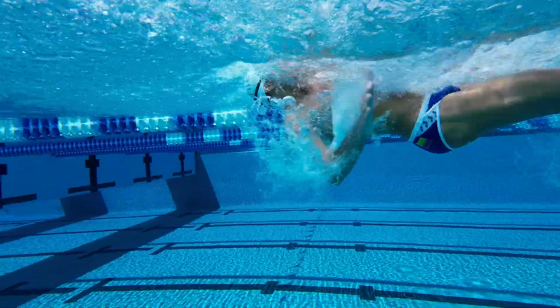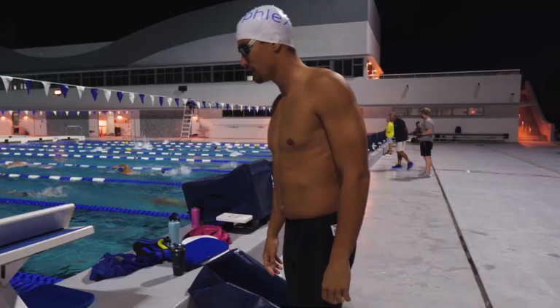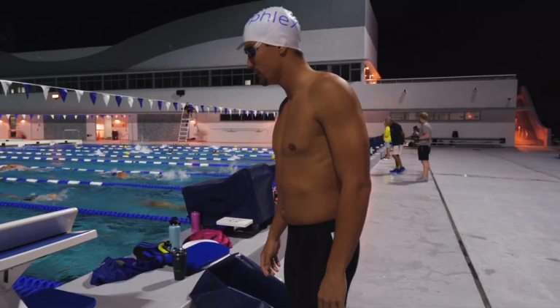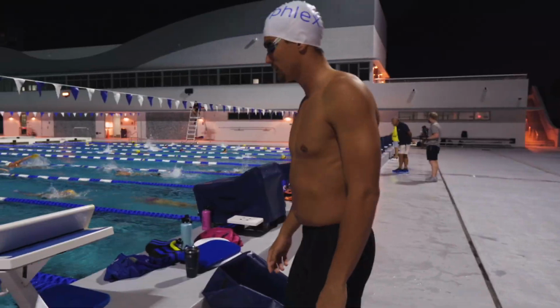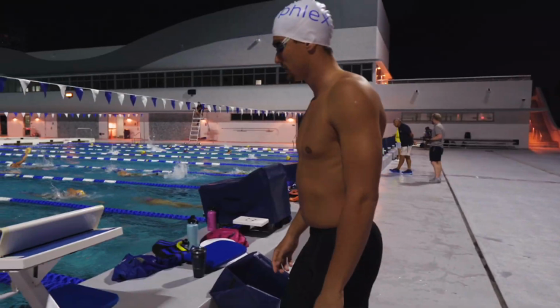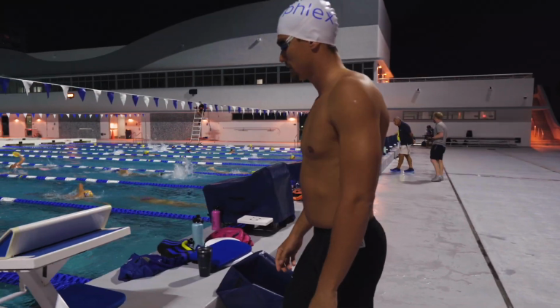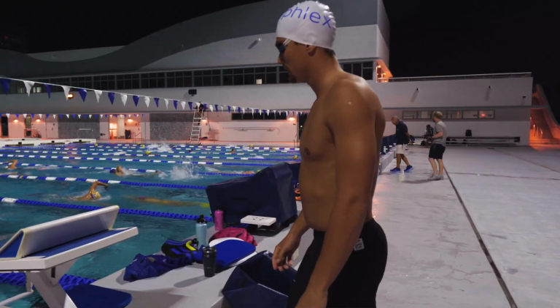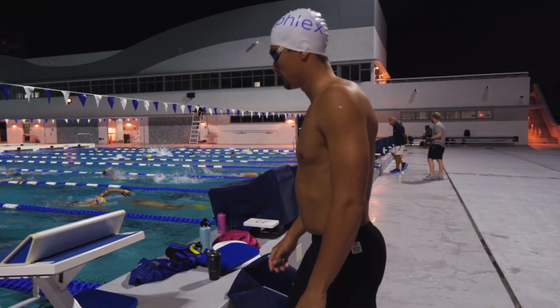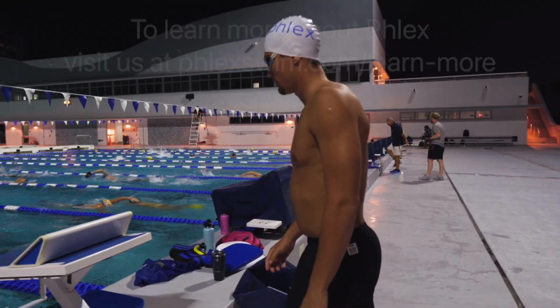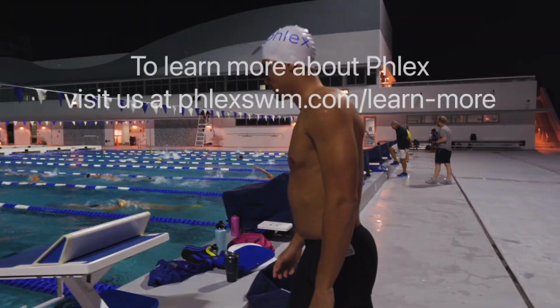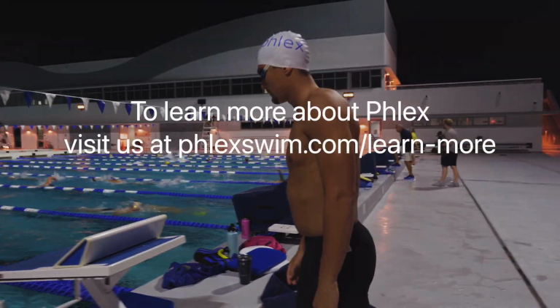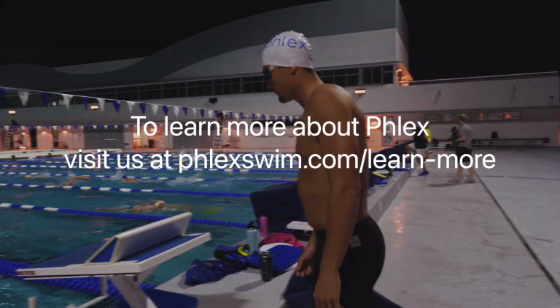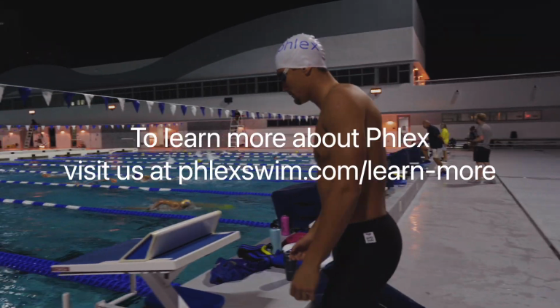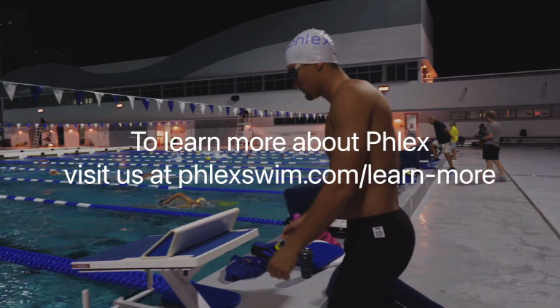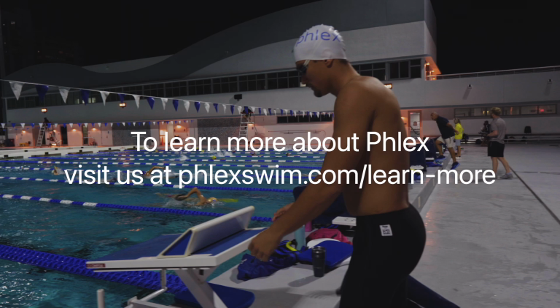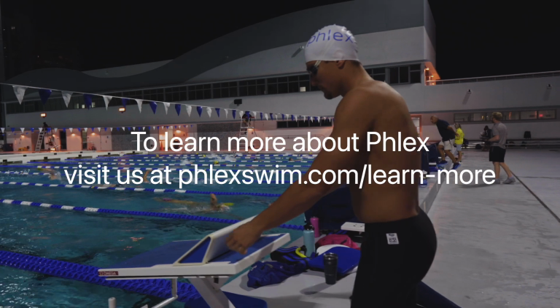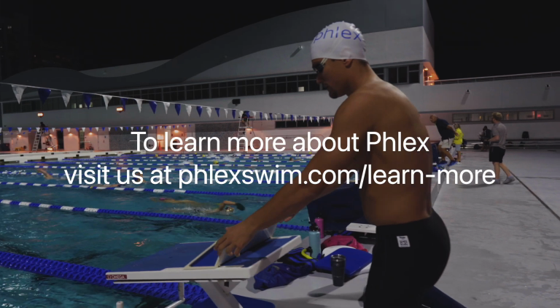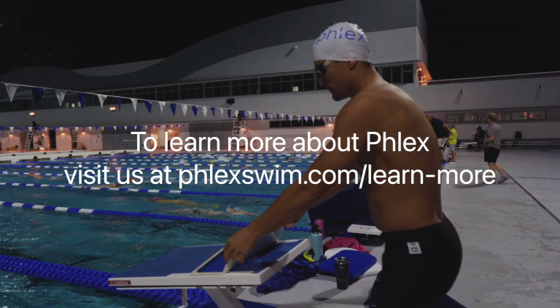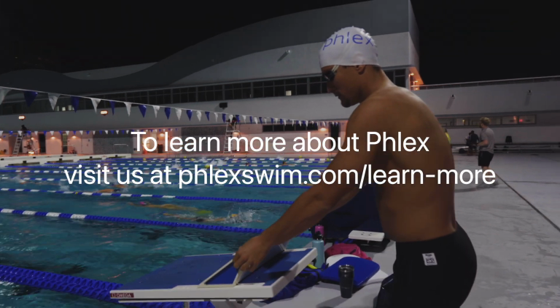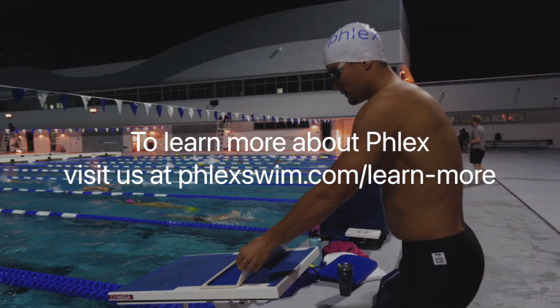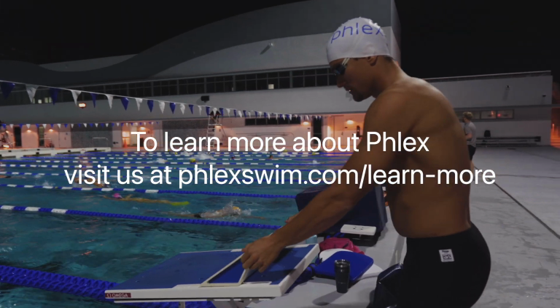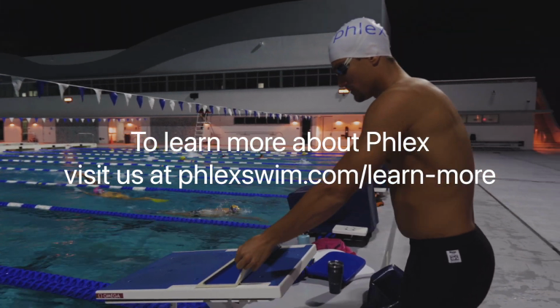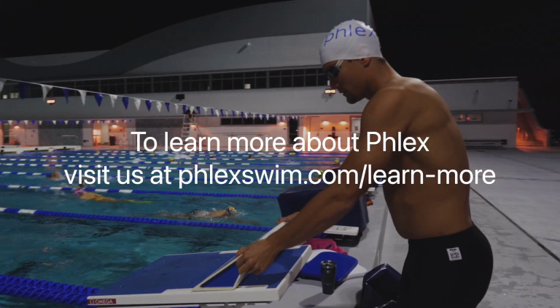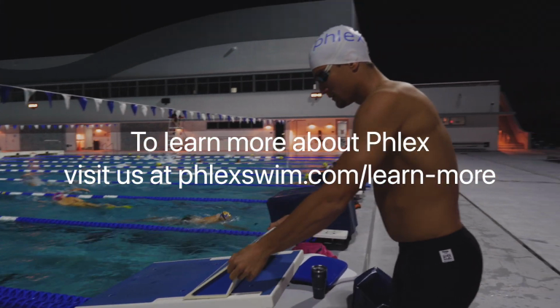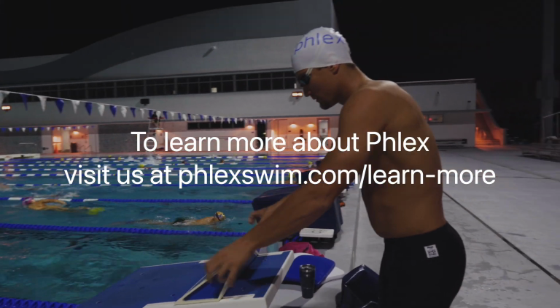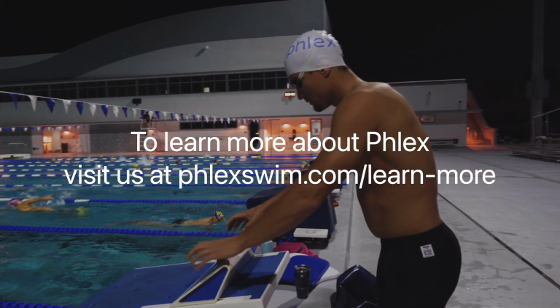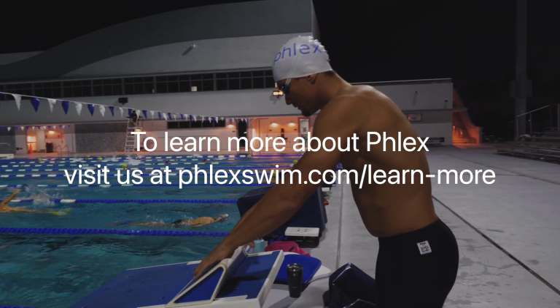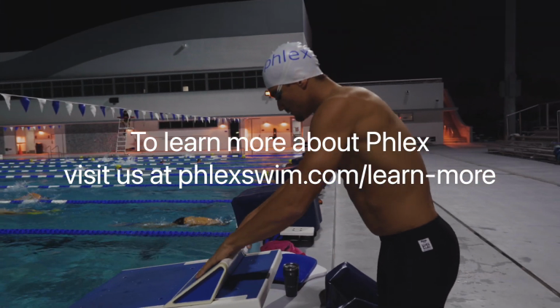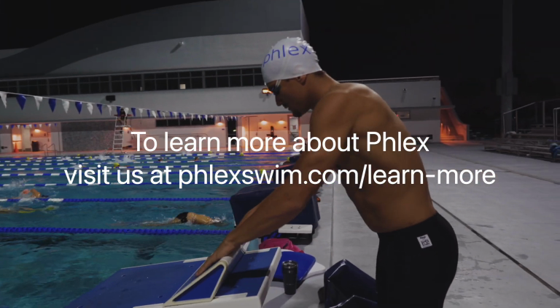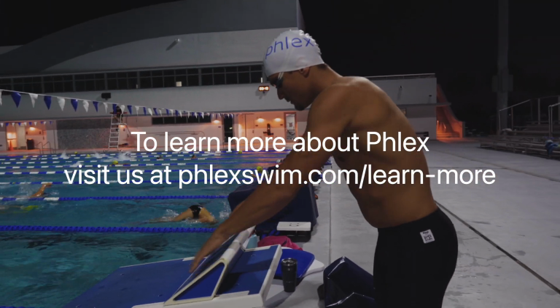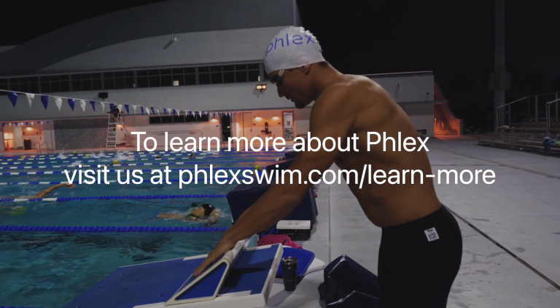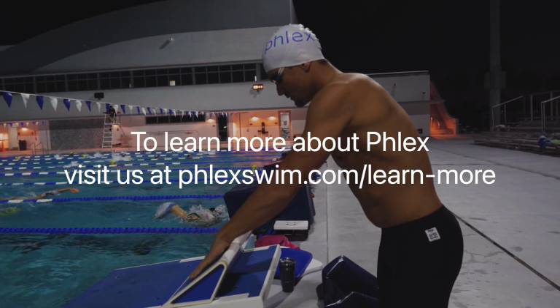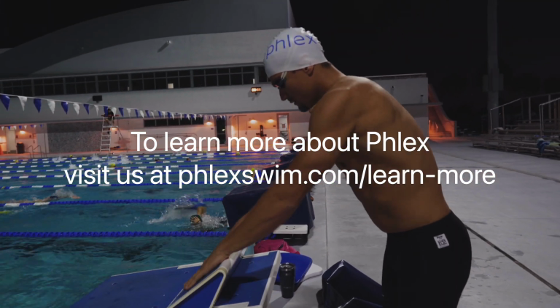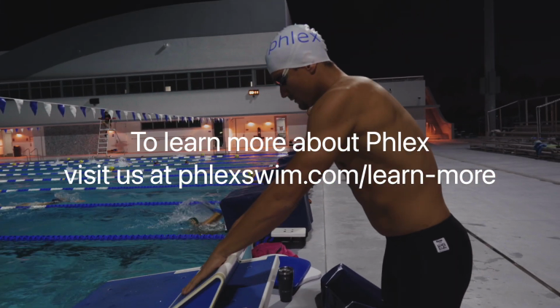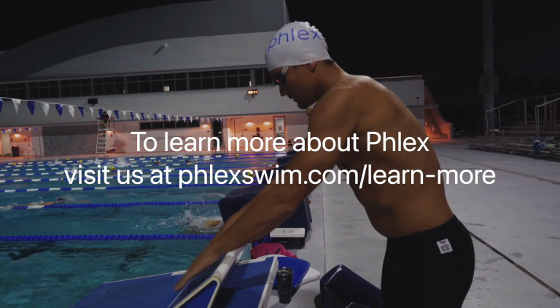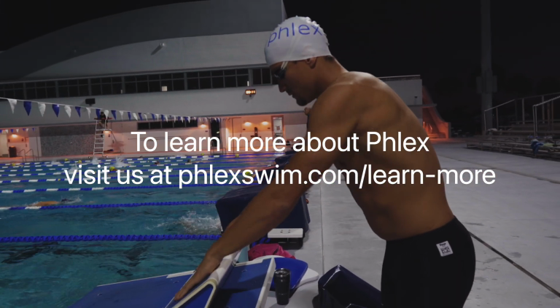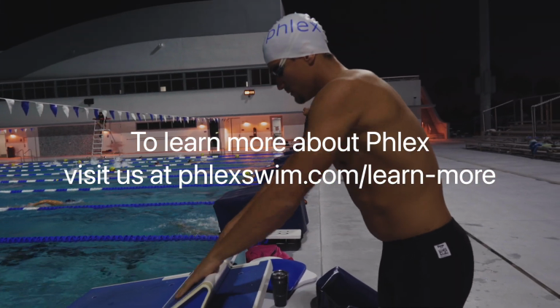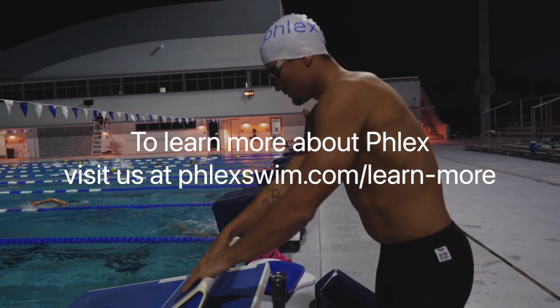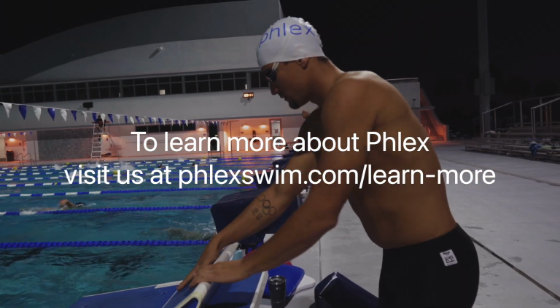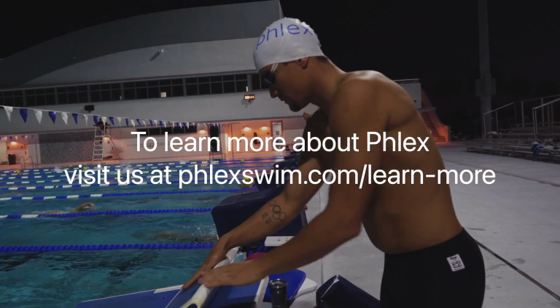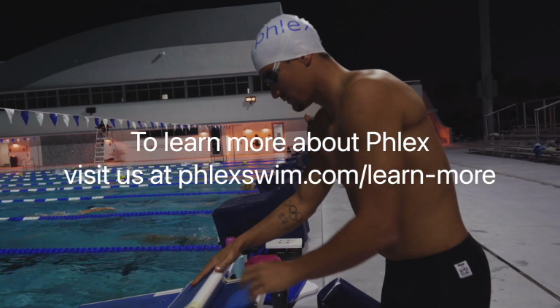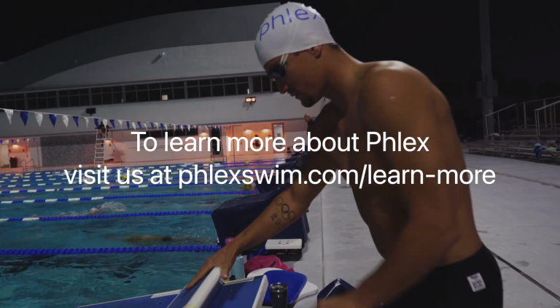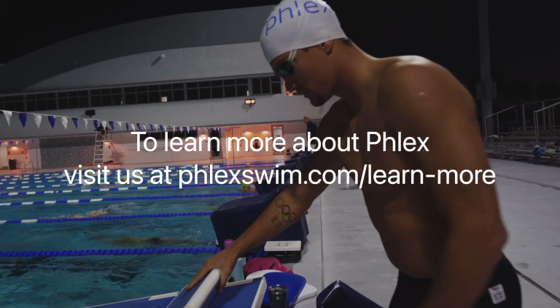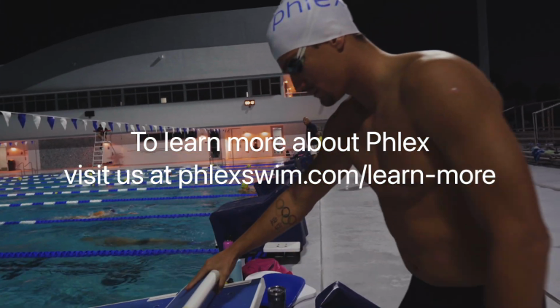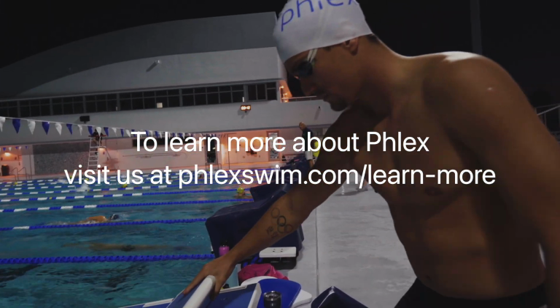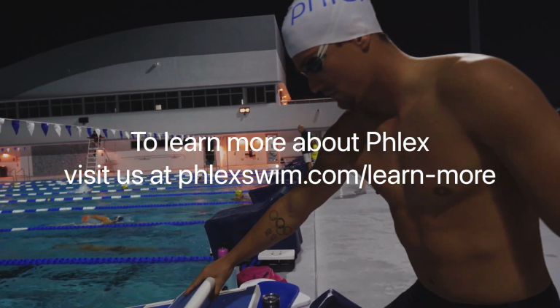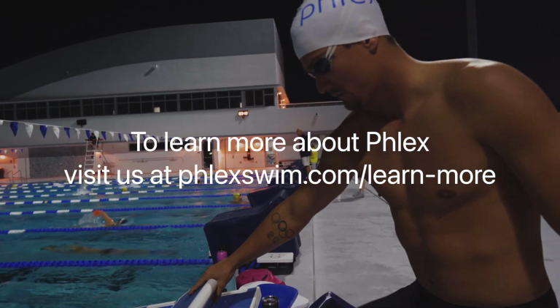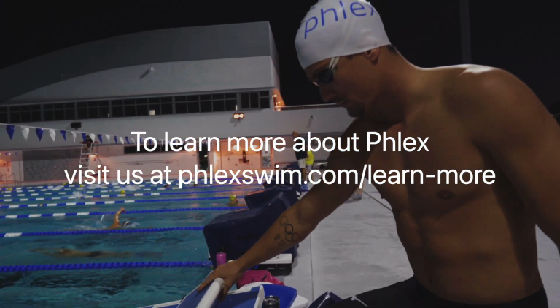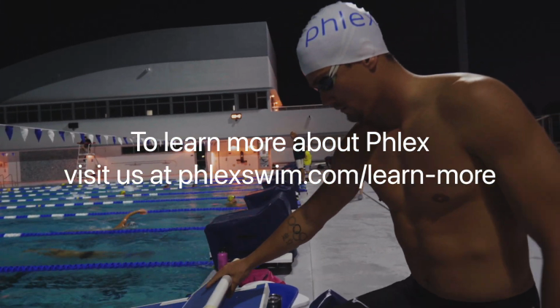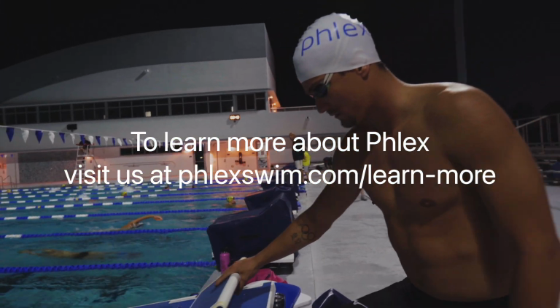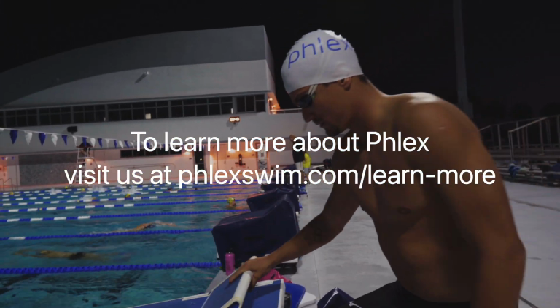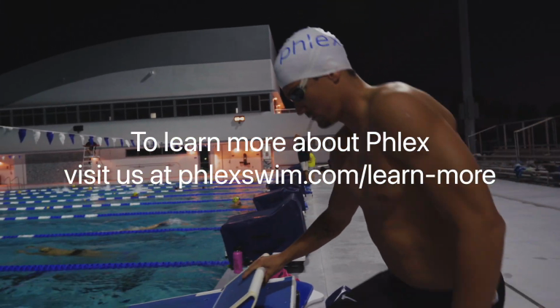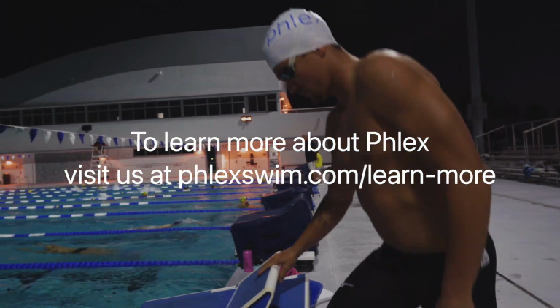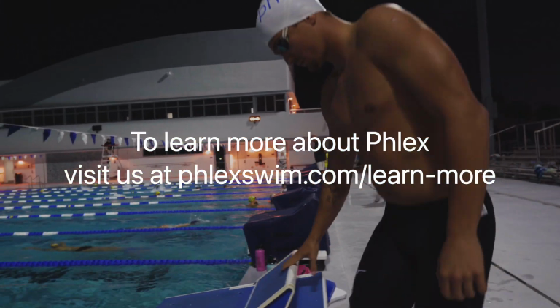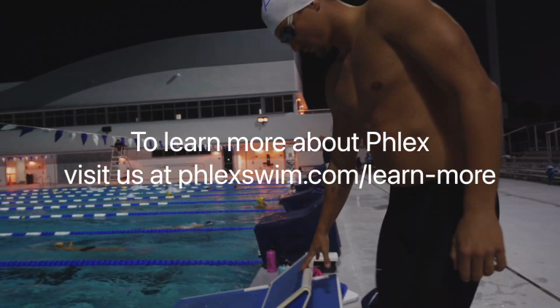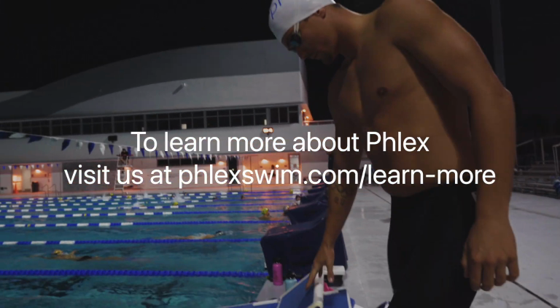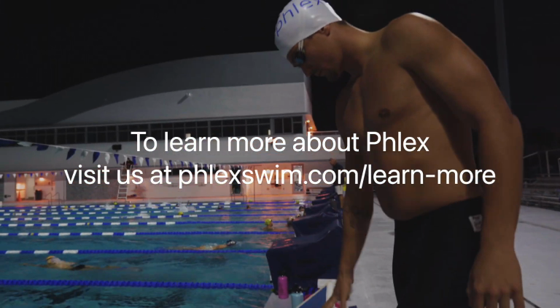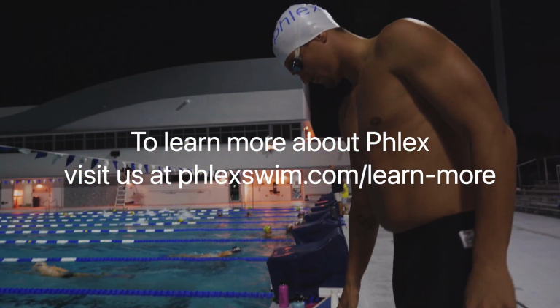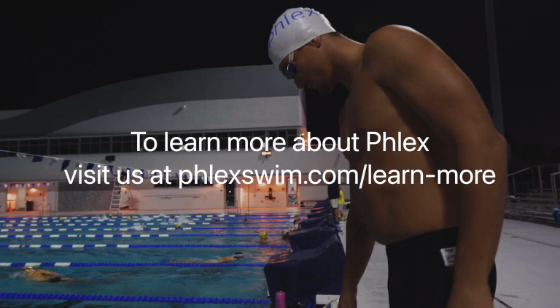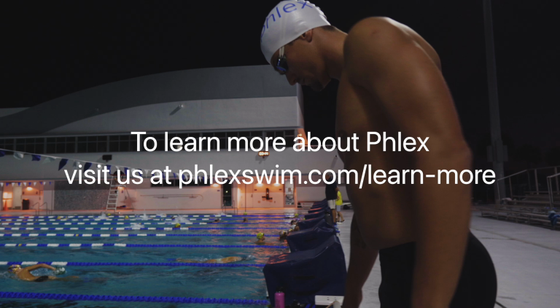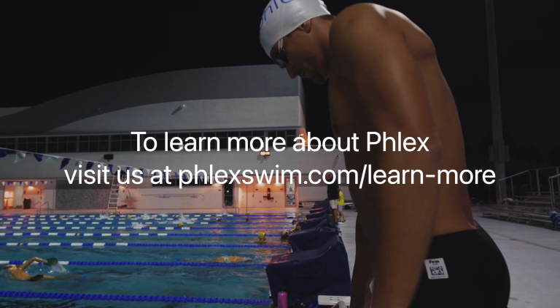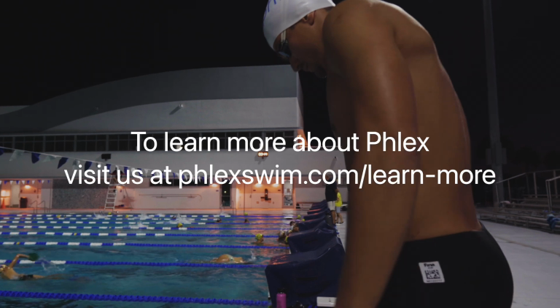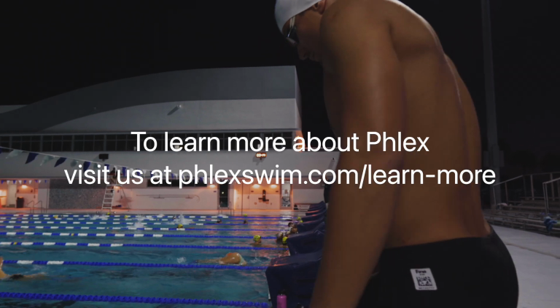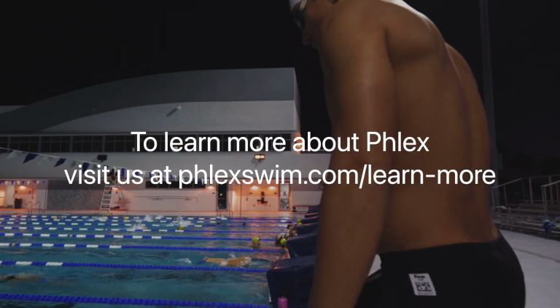Want to learn more about the data Flex provides? Visit us at flexswim.com to learn more. See you on your next swim.